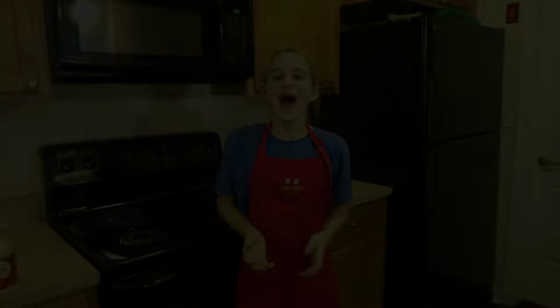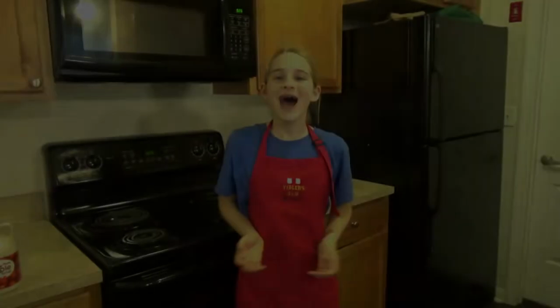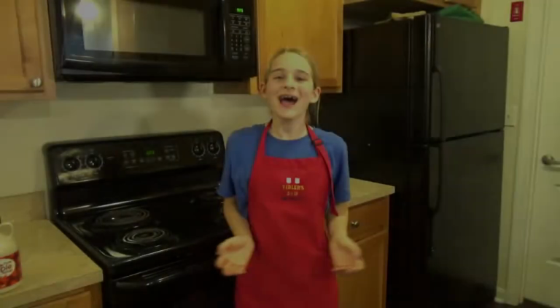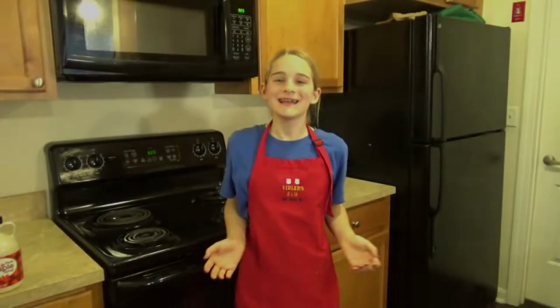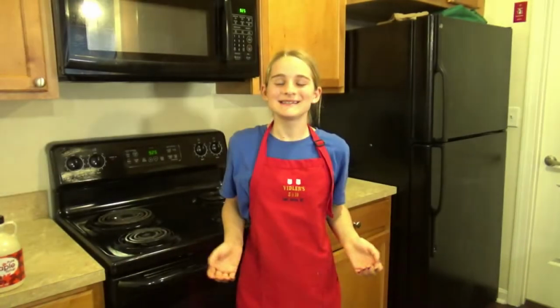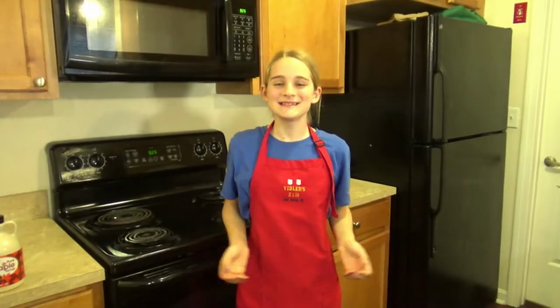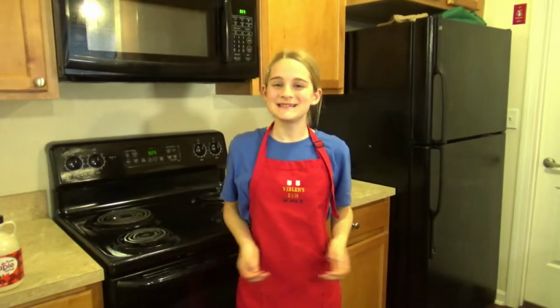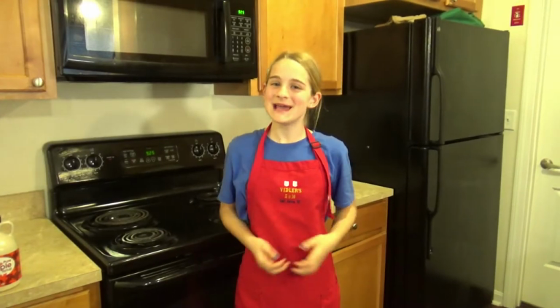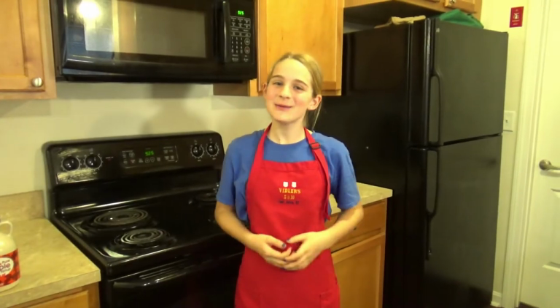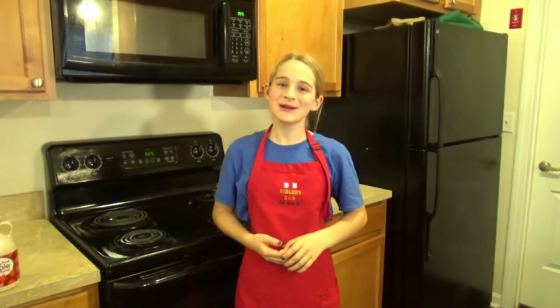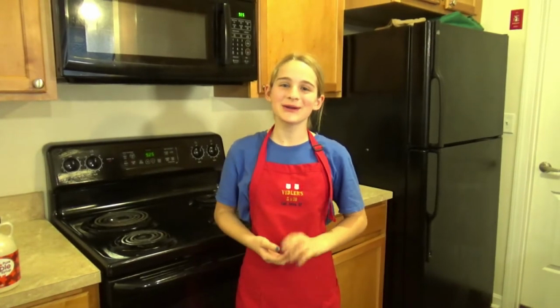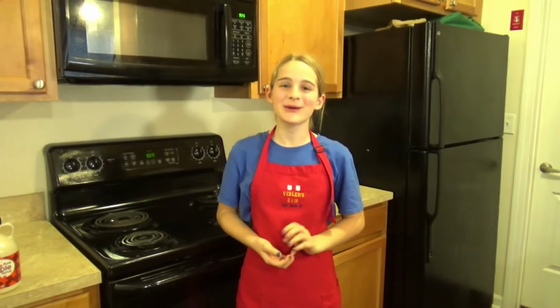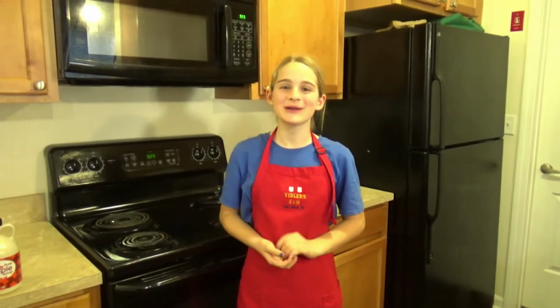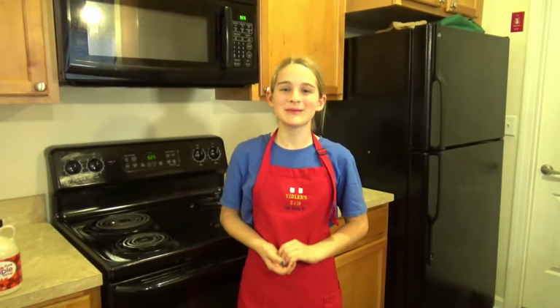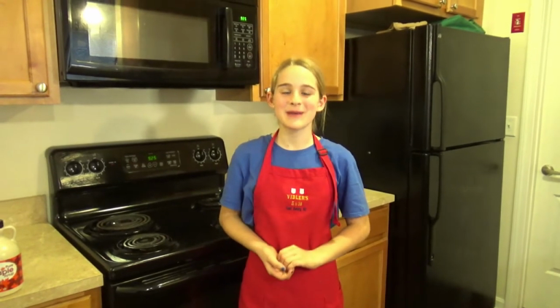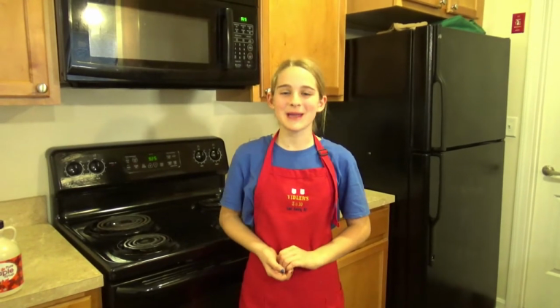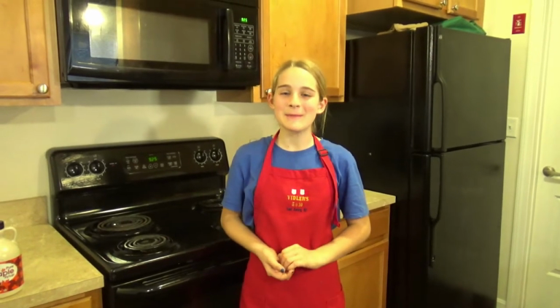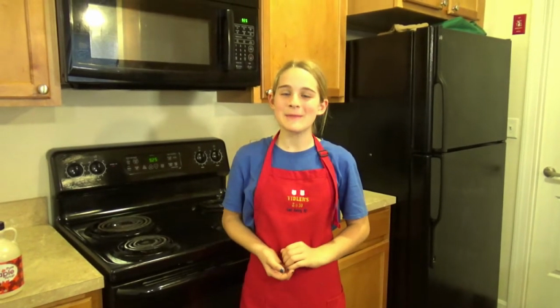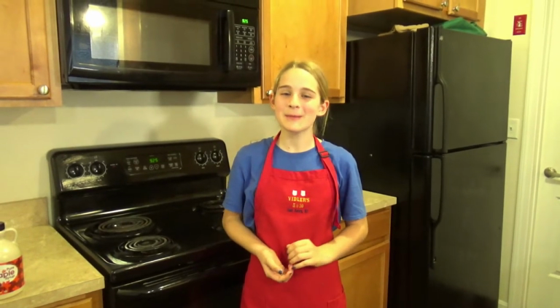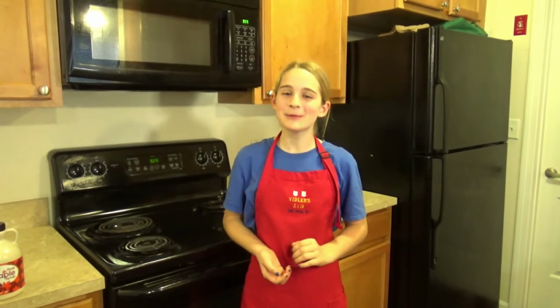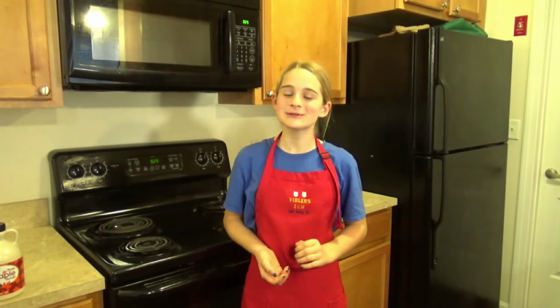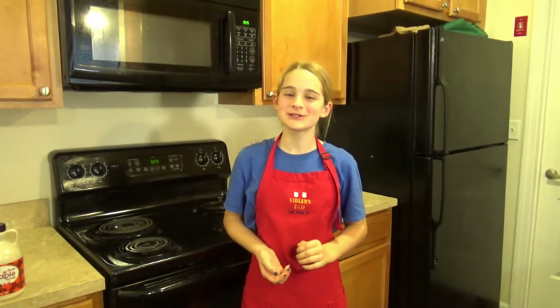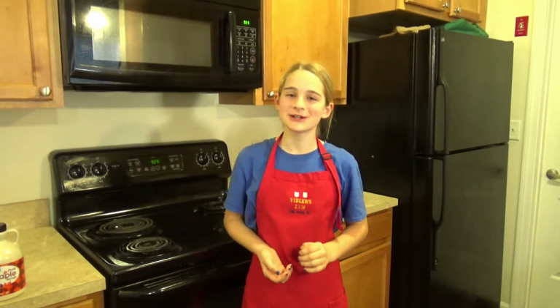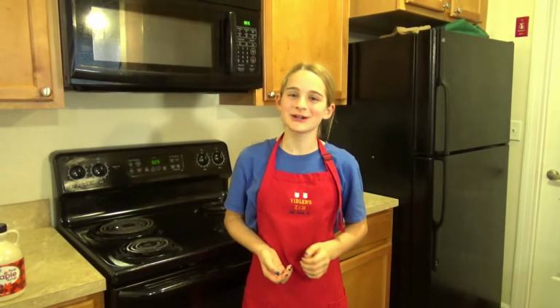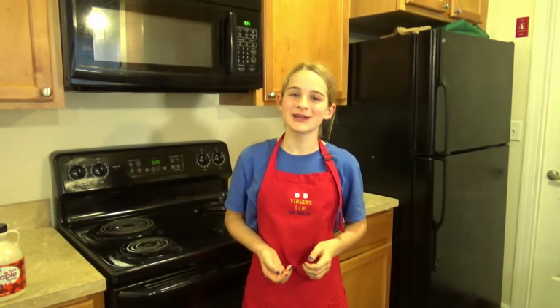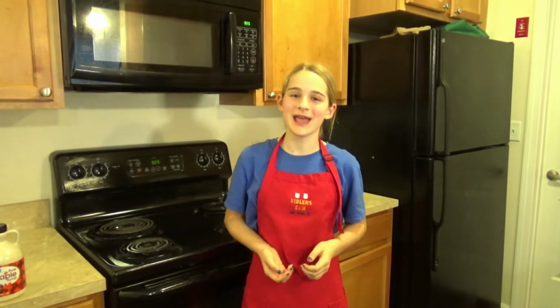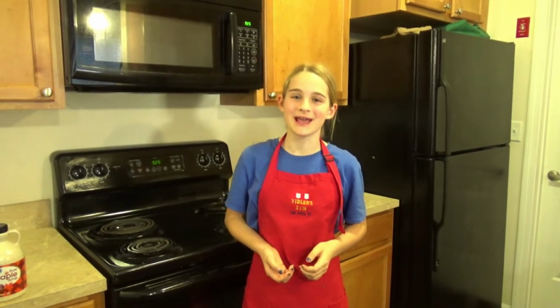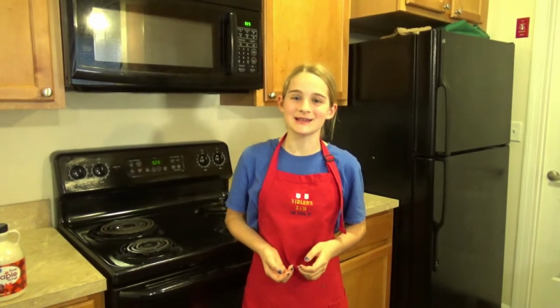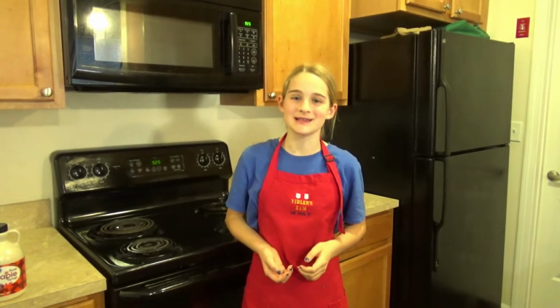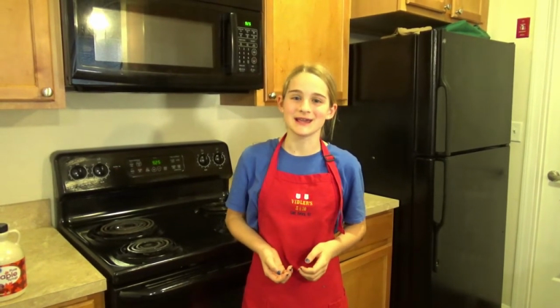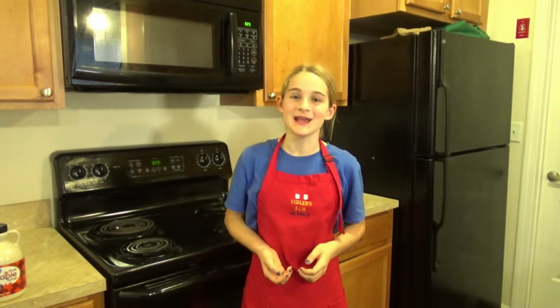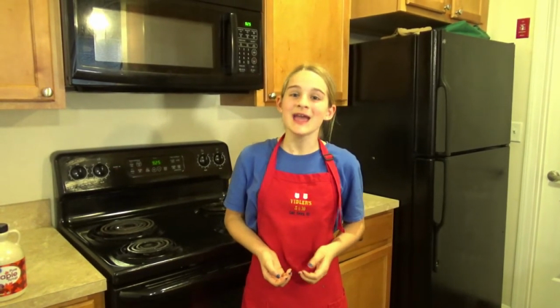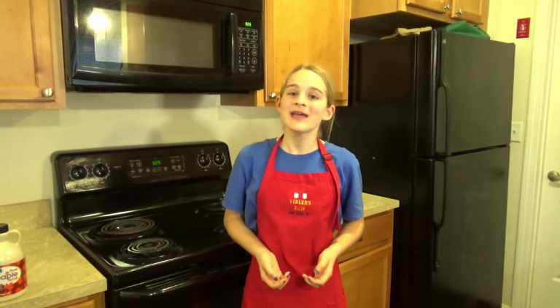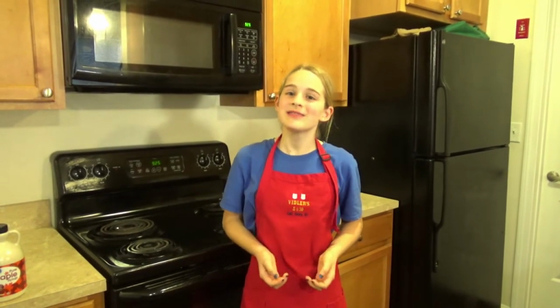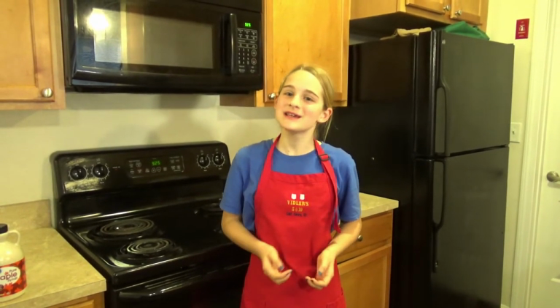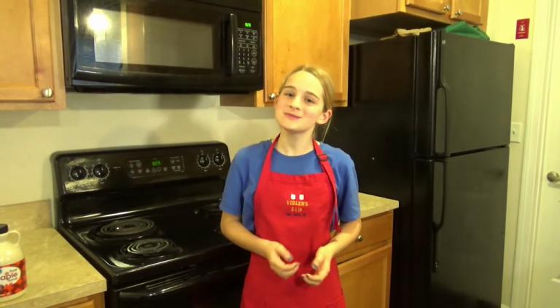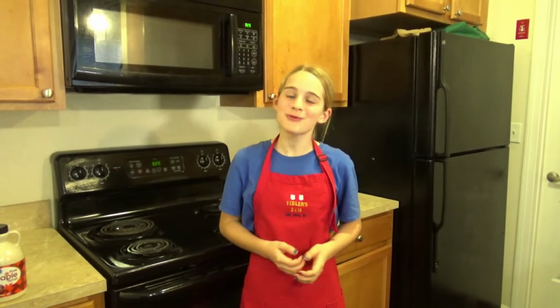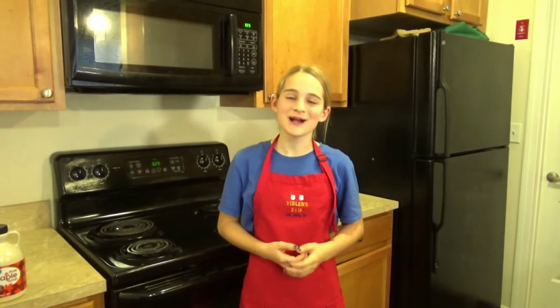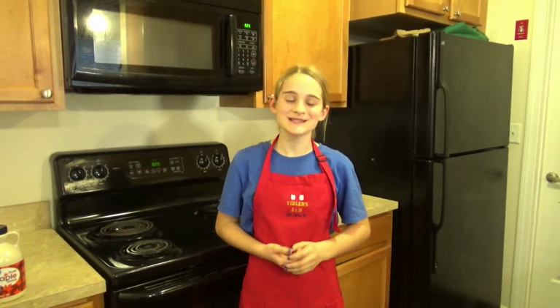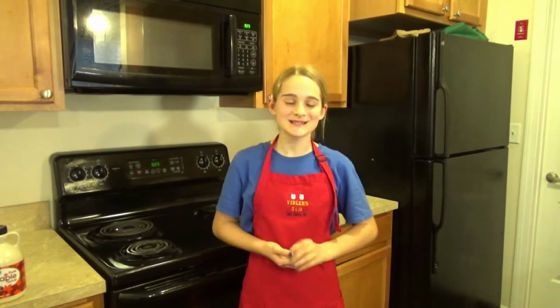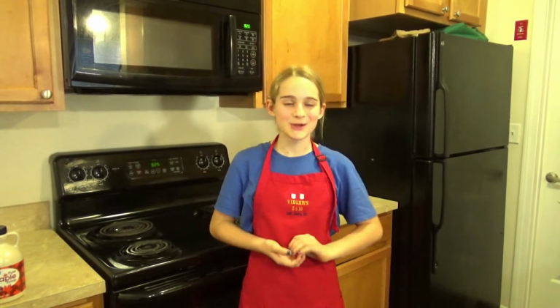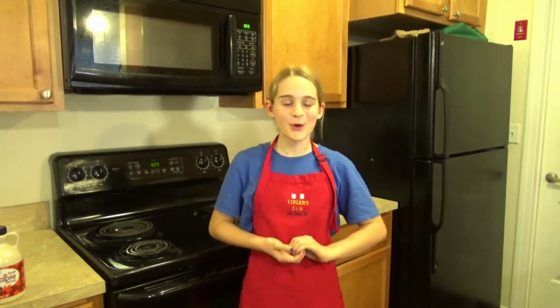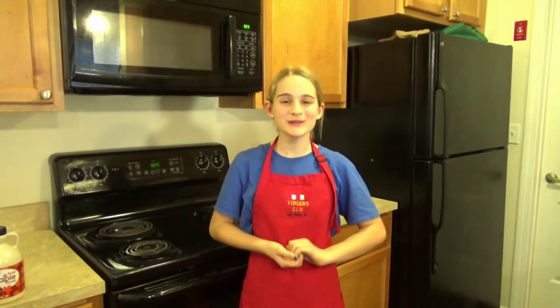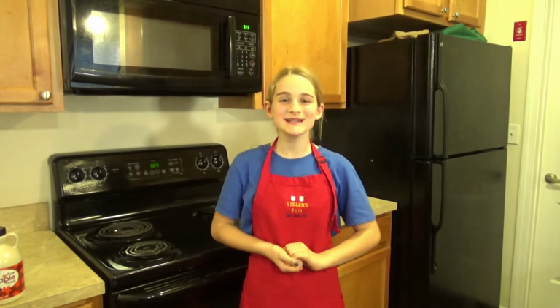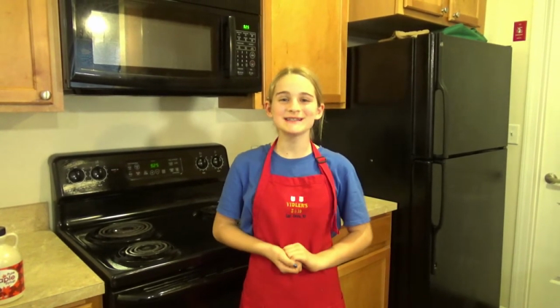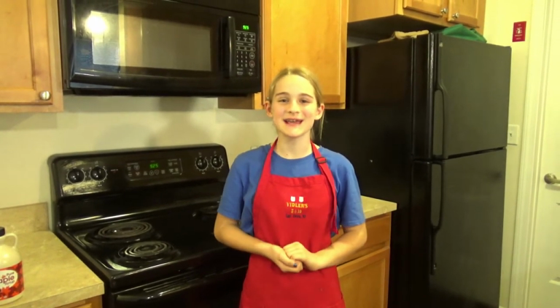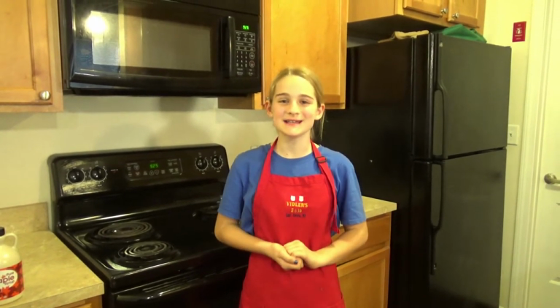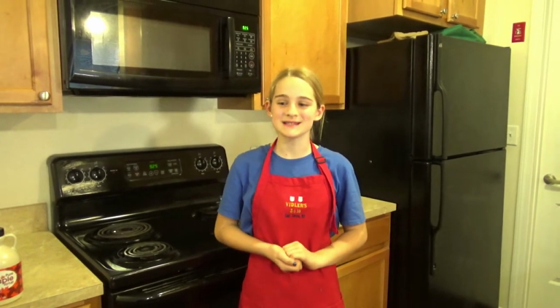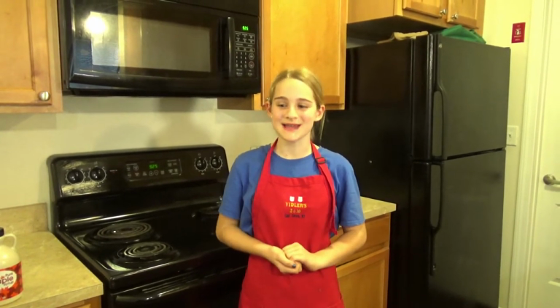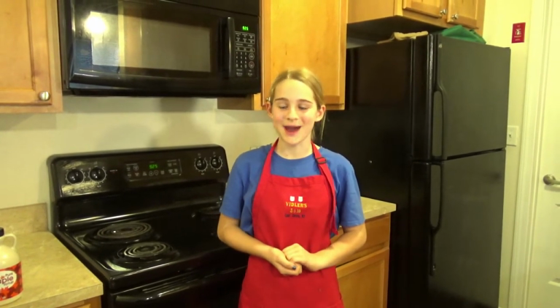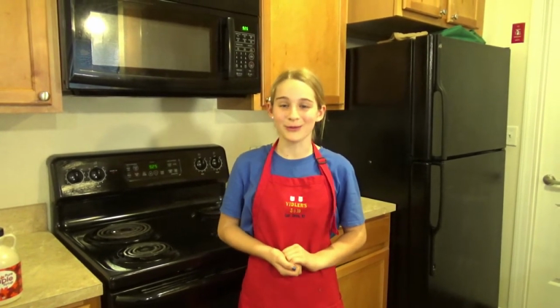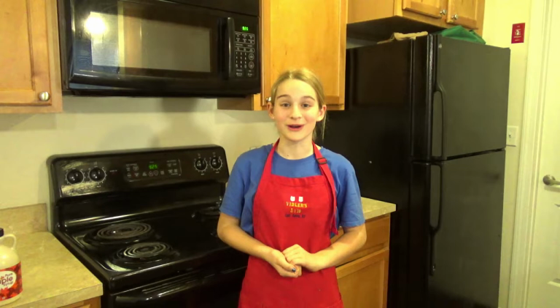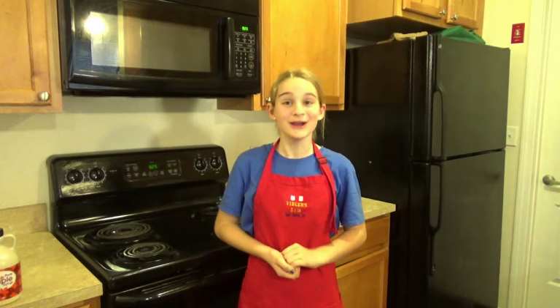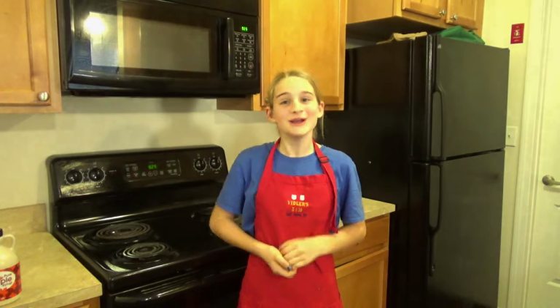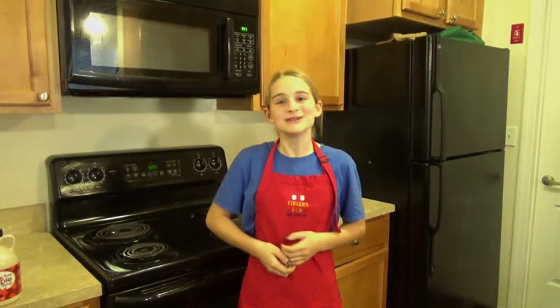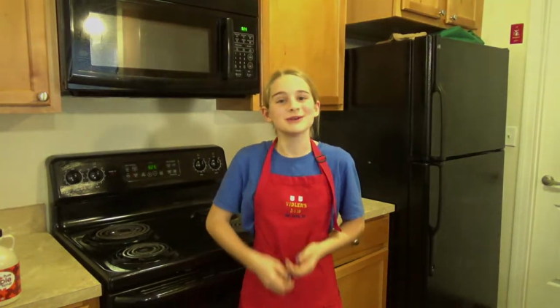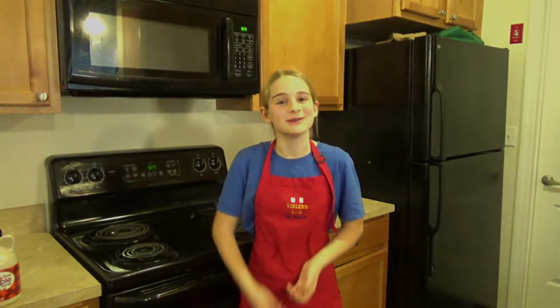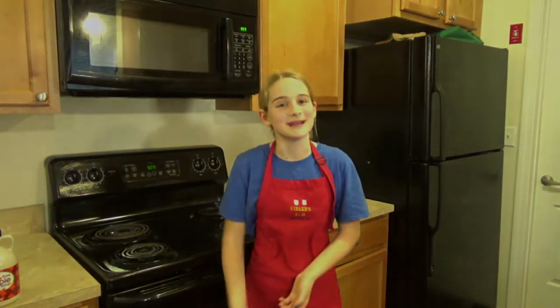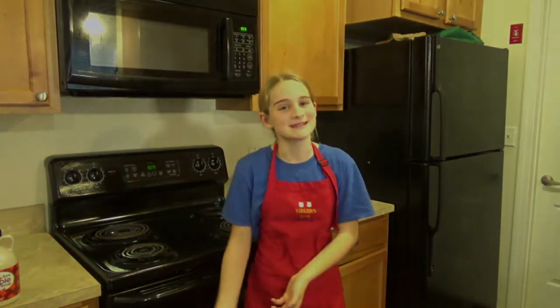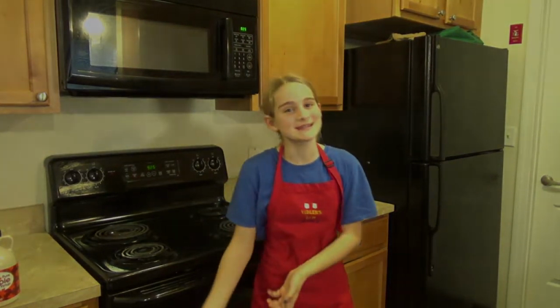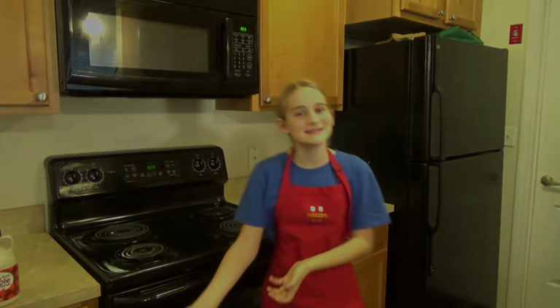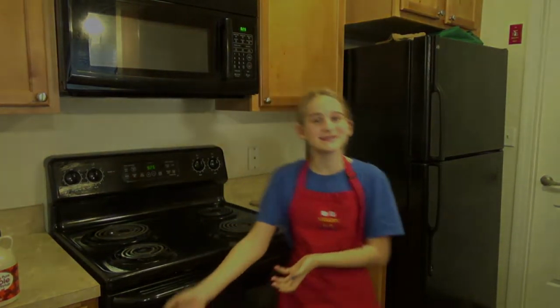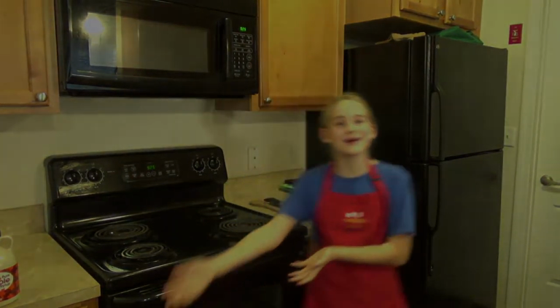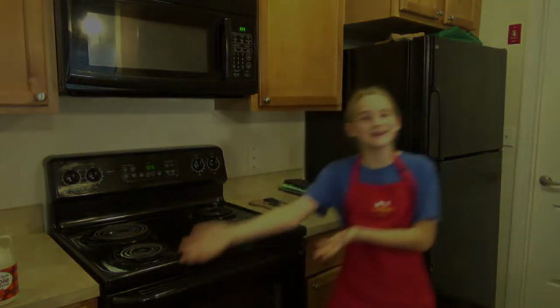Hi! Today we are going to make maple sugar candy. This process only takes an hour, so let's get started!